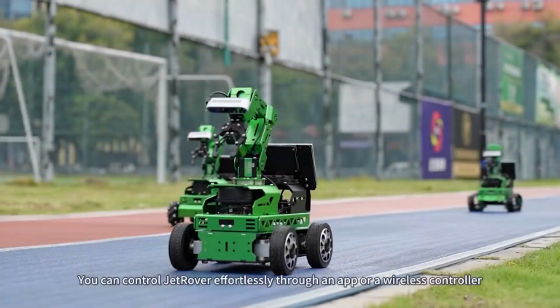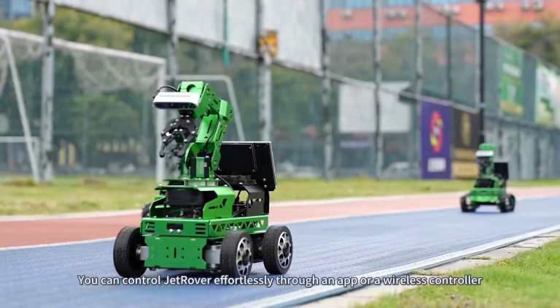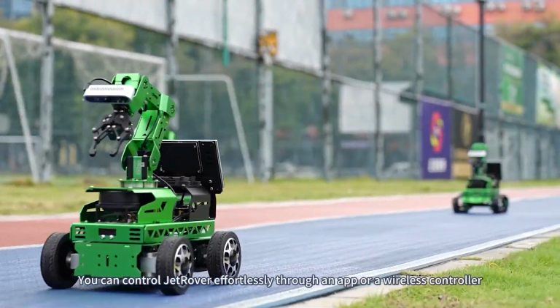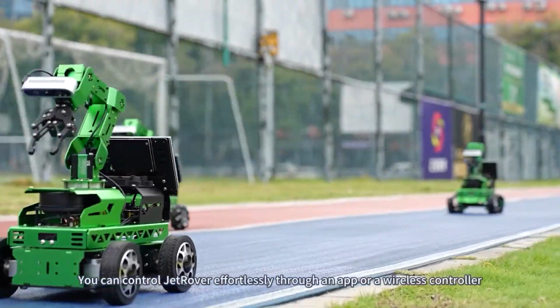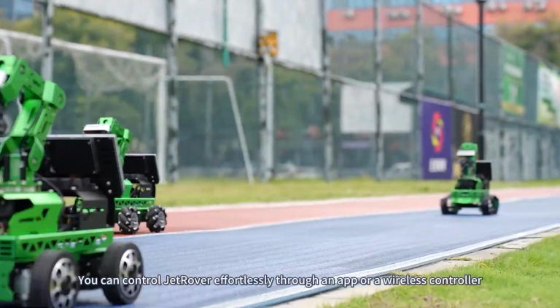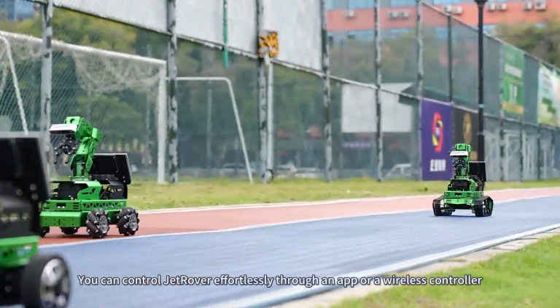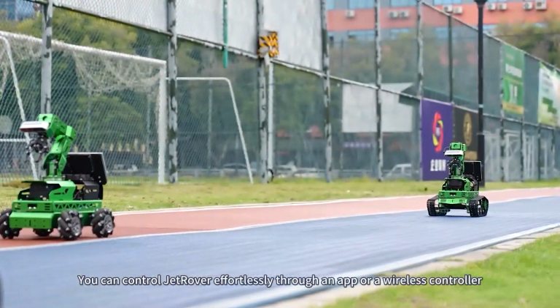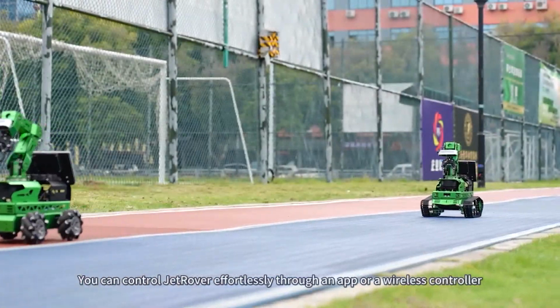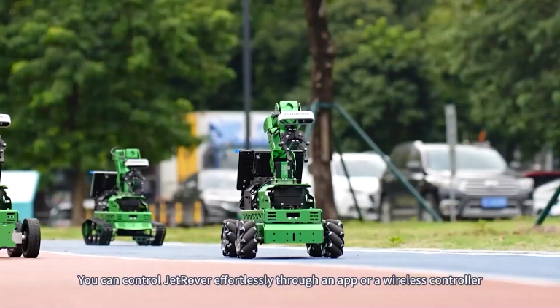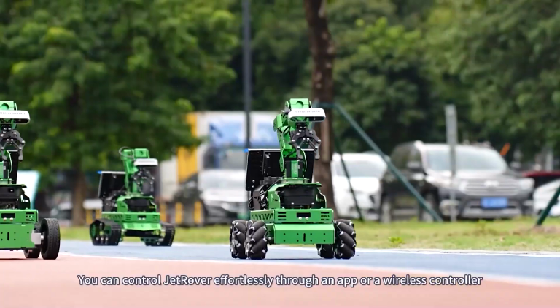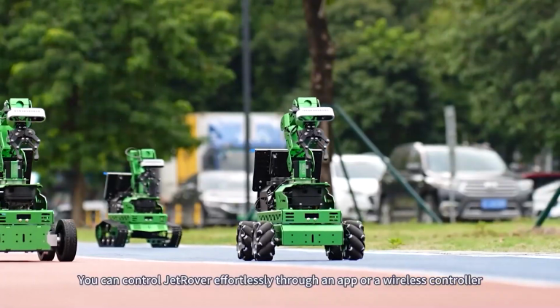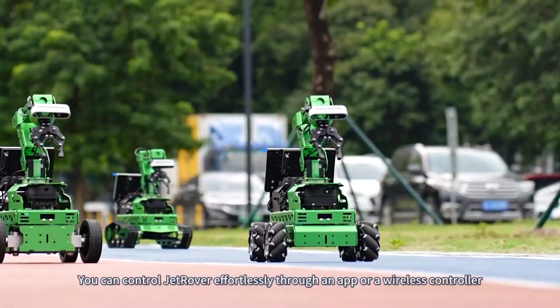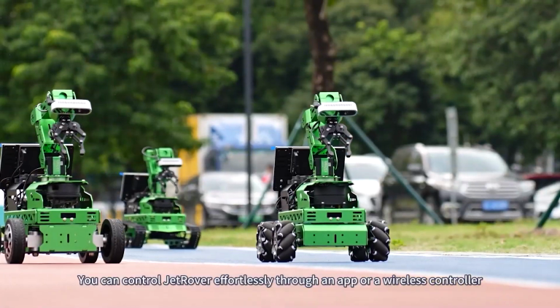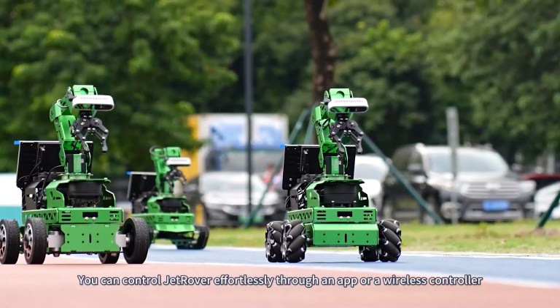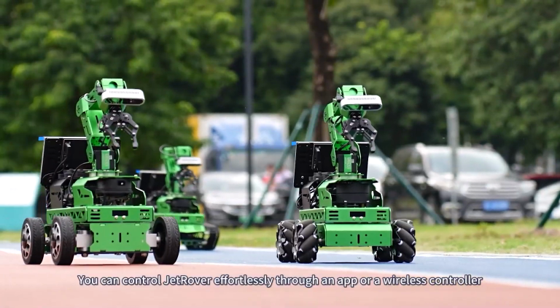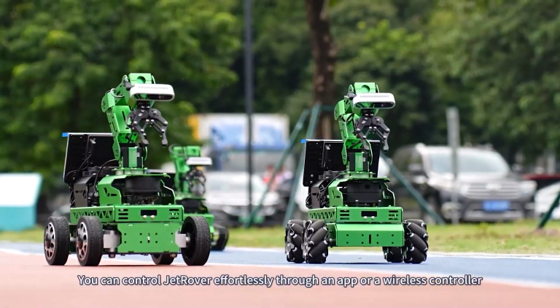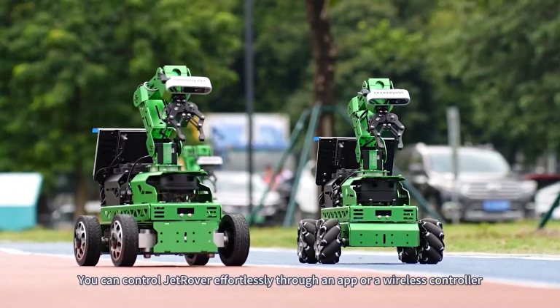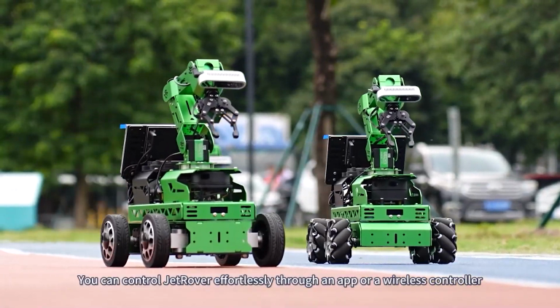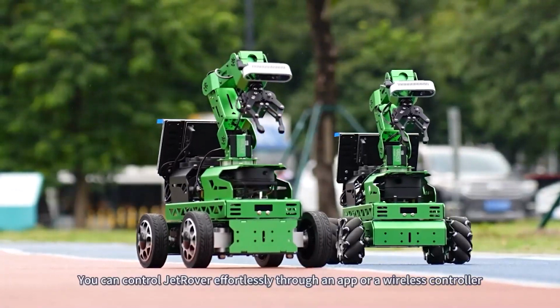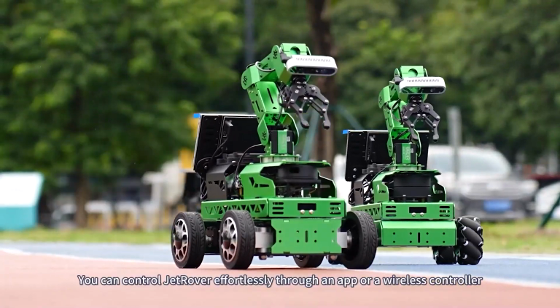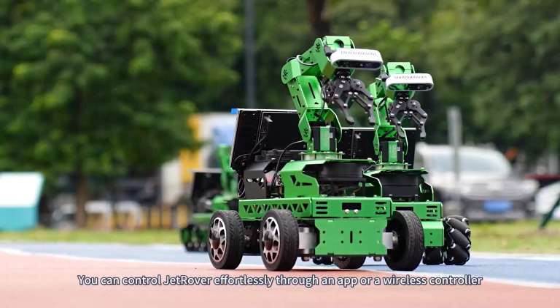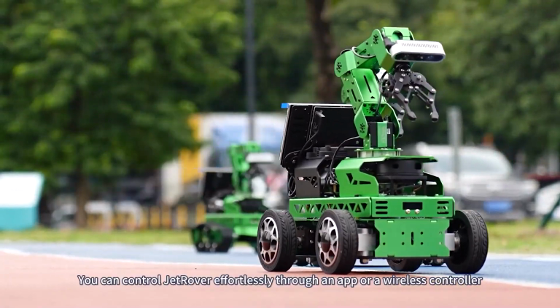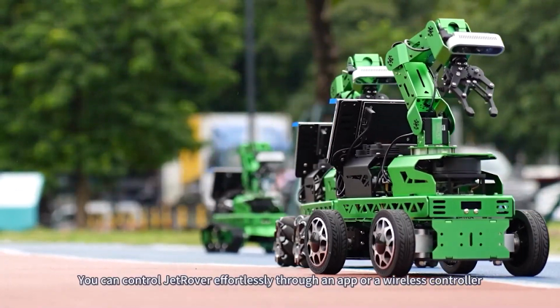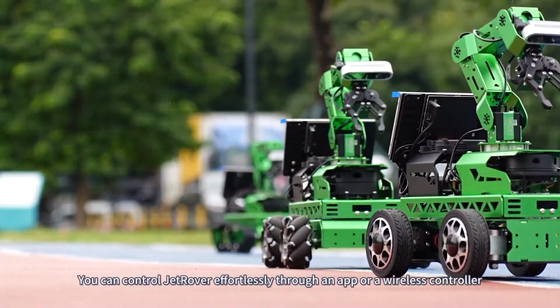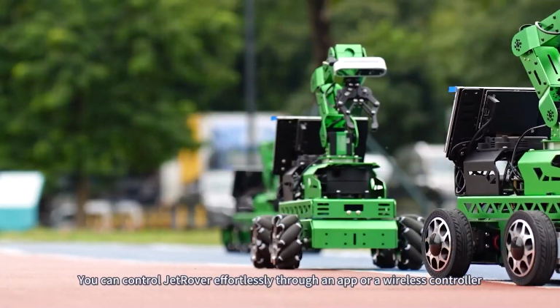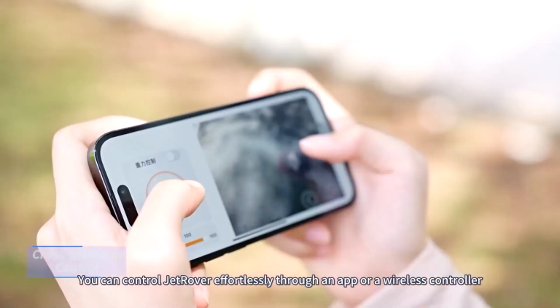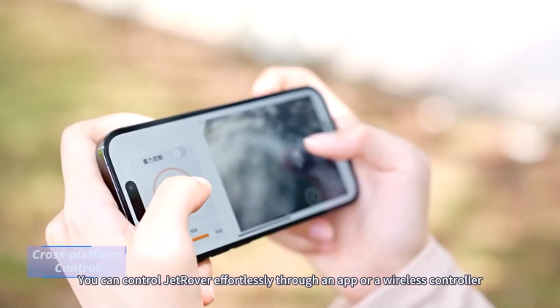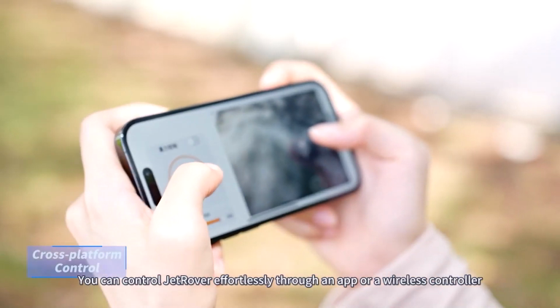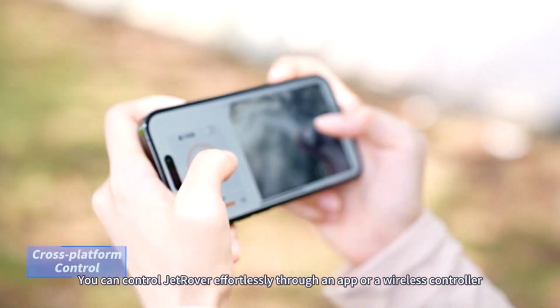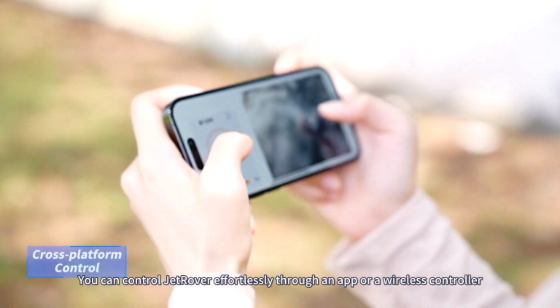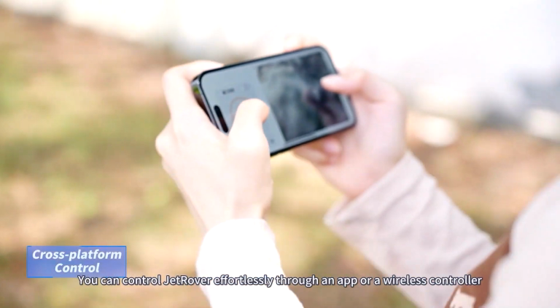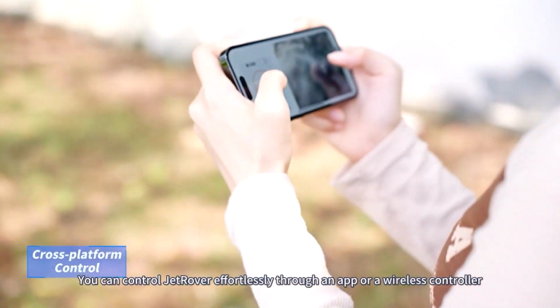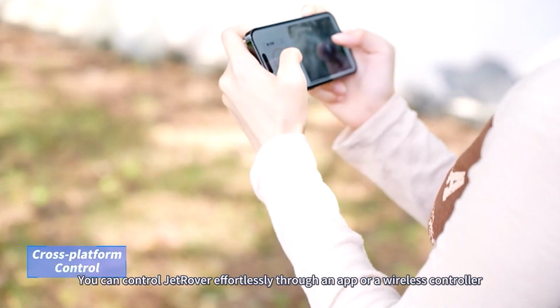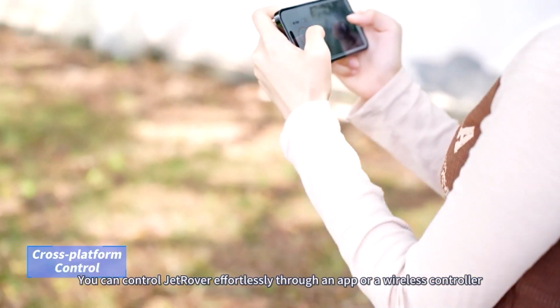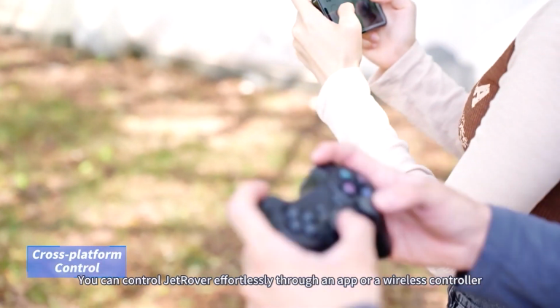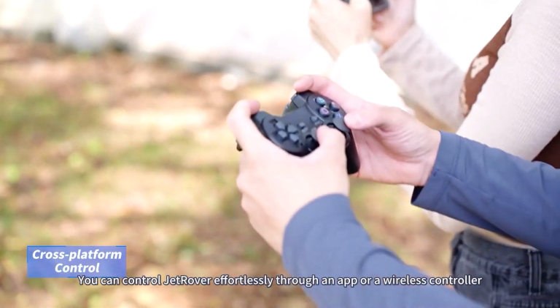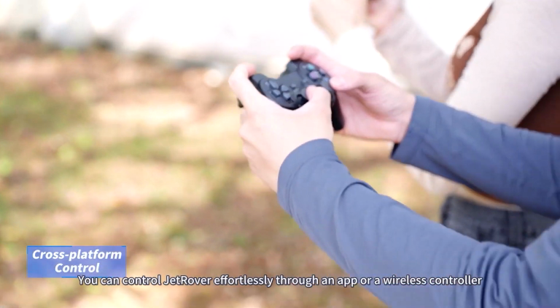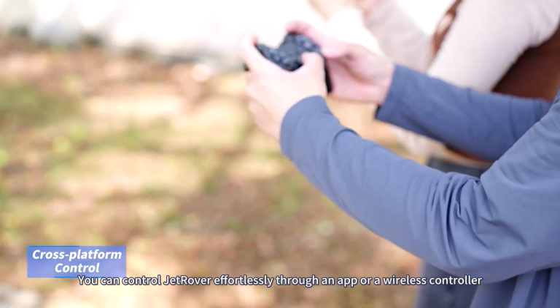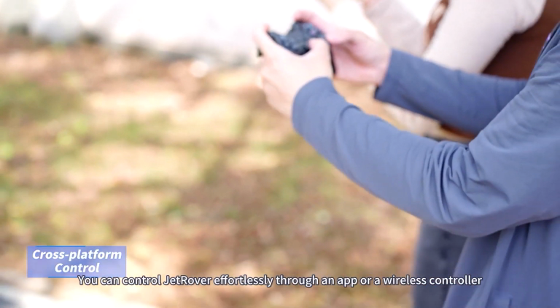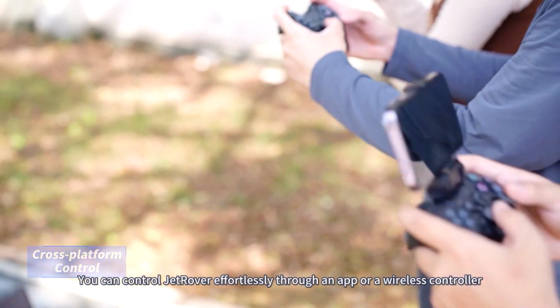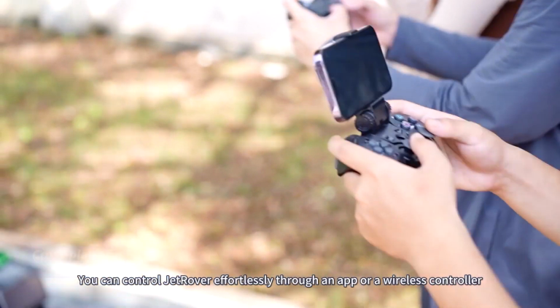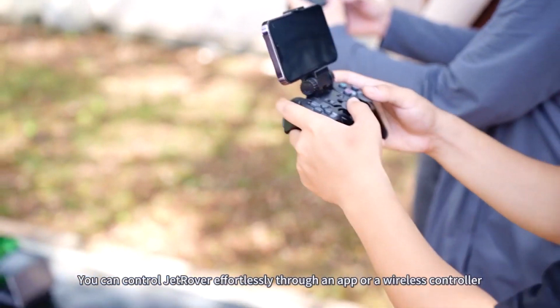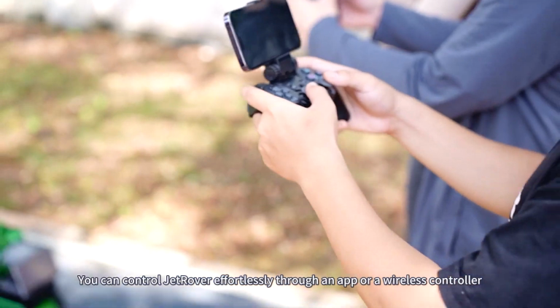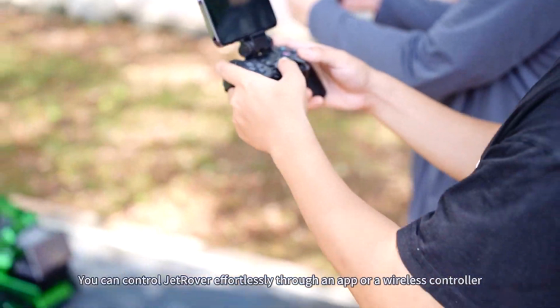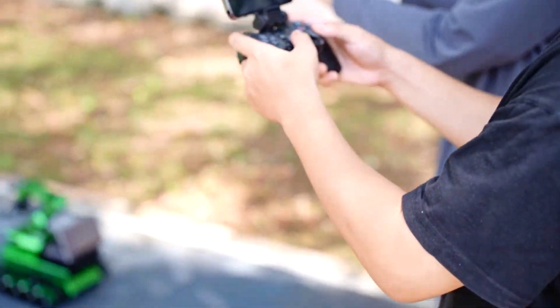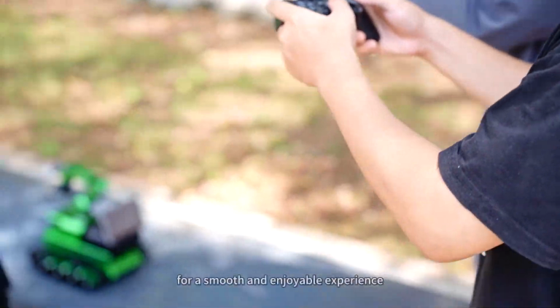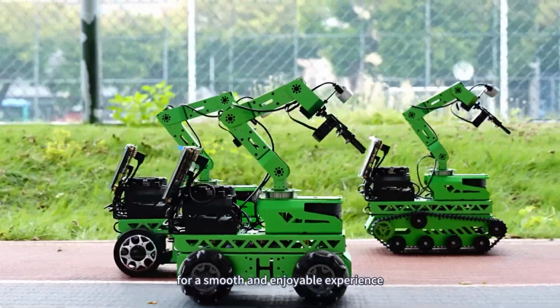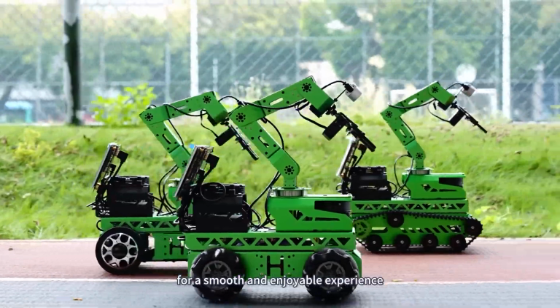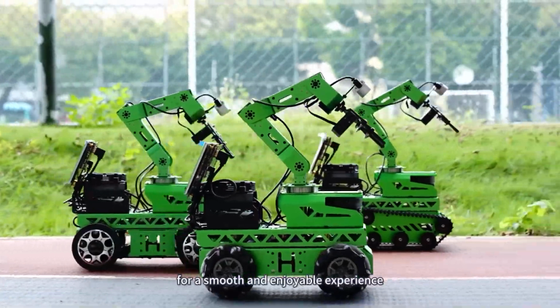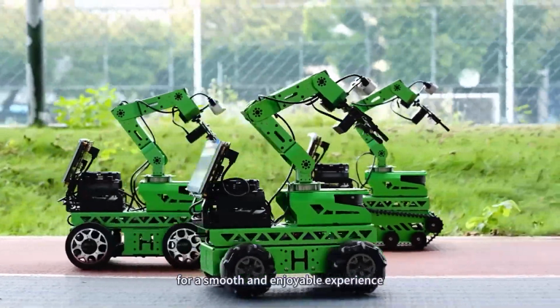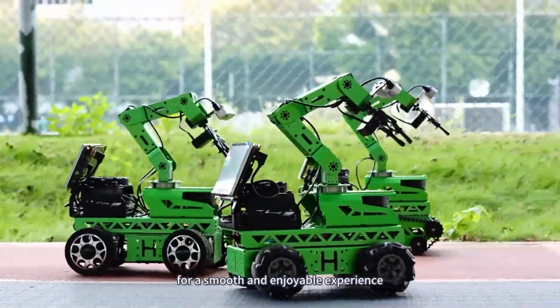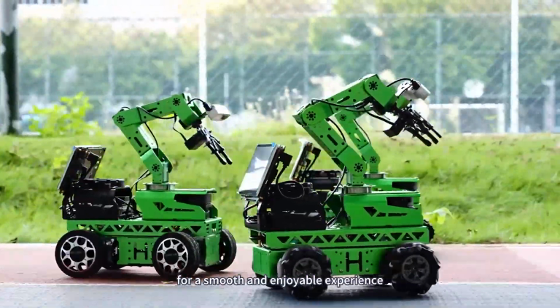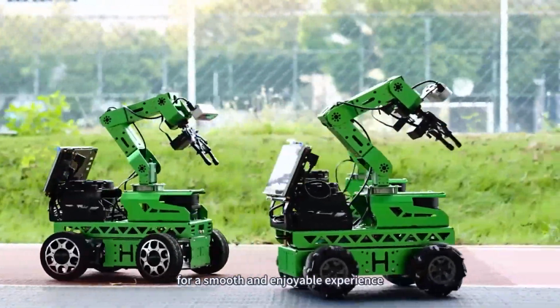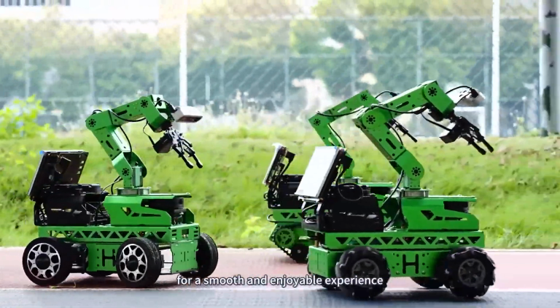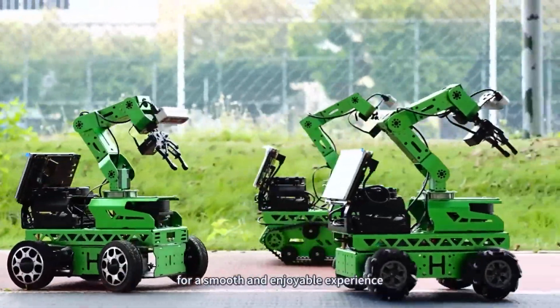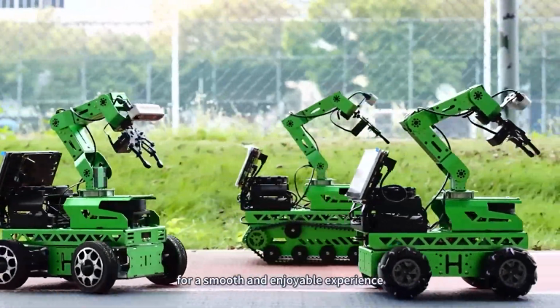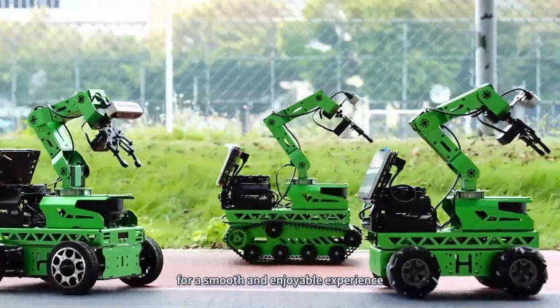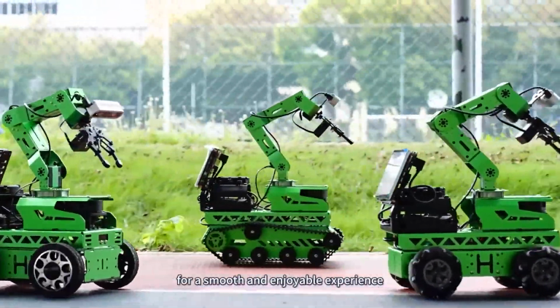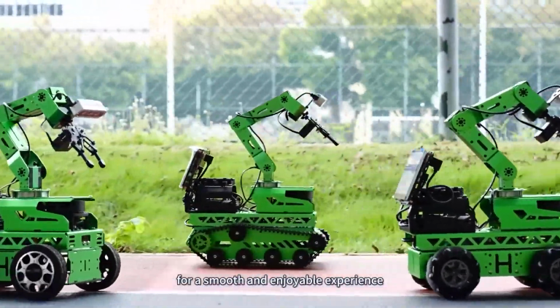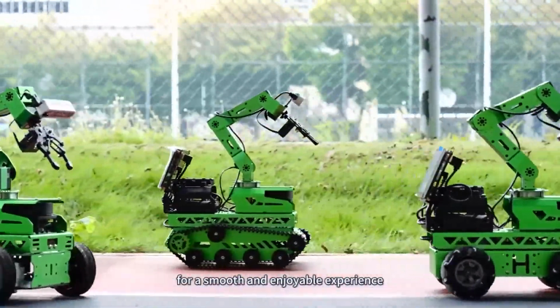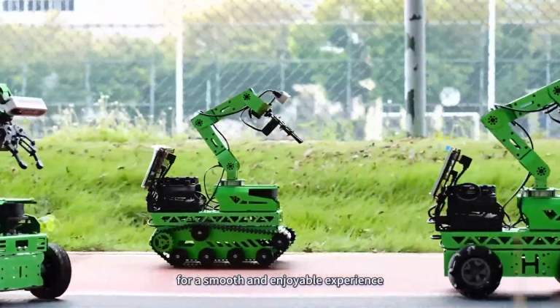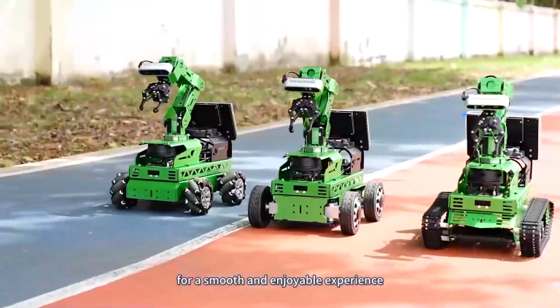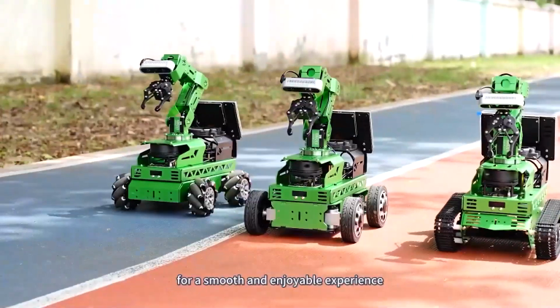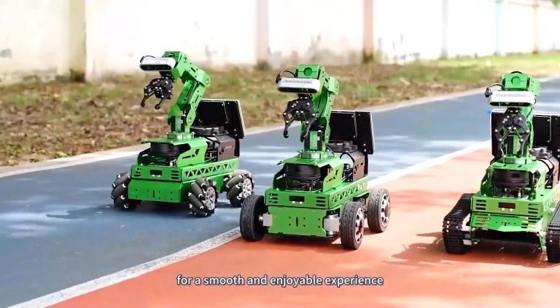You can control Jet Rover effortlessly through an app or a wireless controller for a smooth and enjoyable experience.